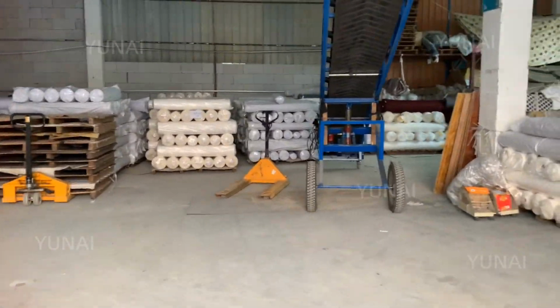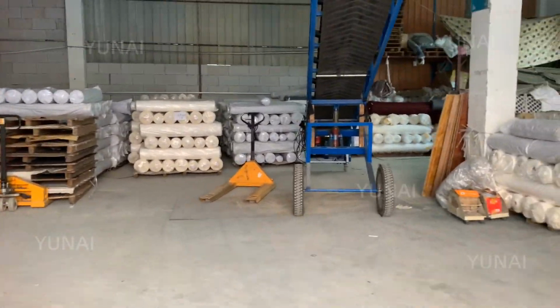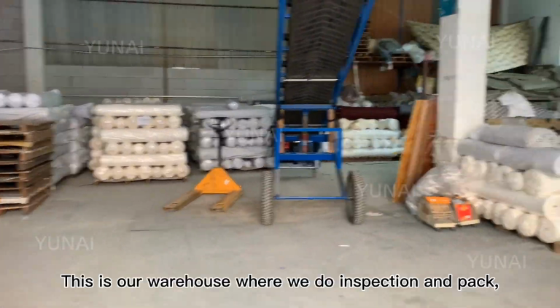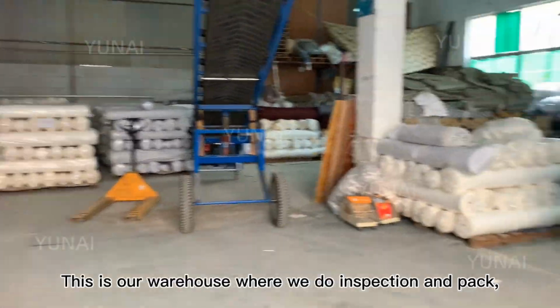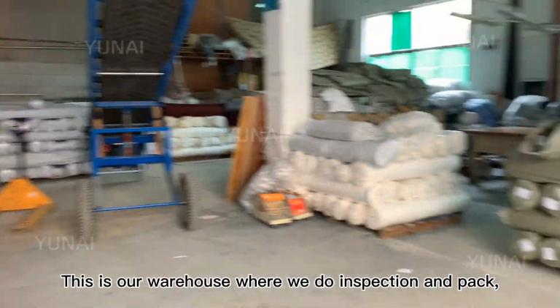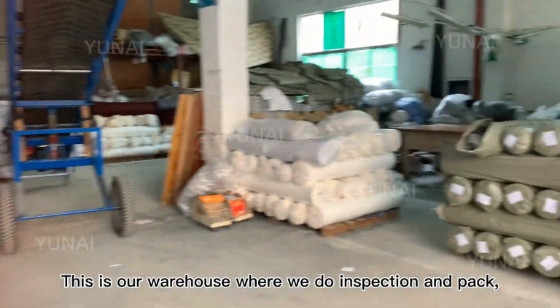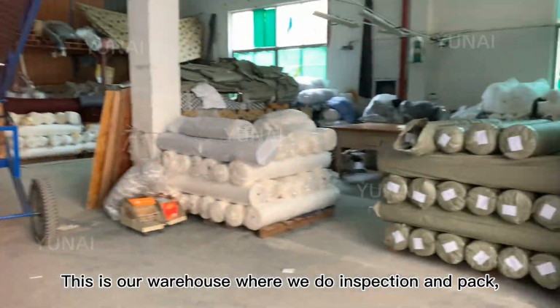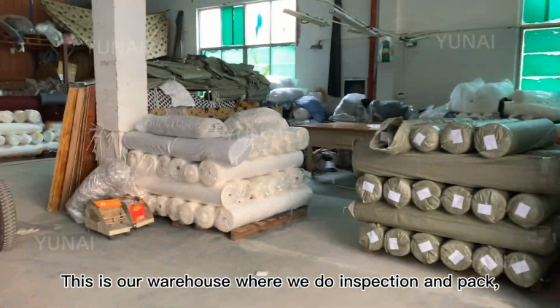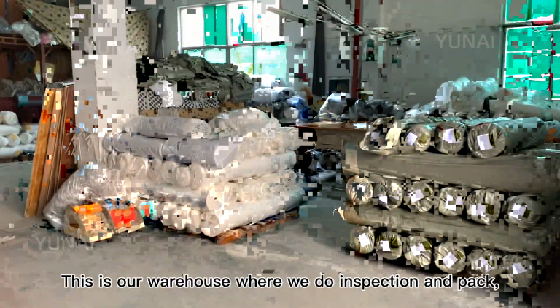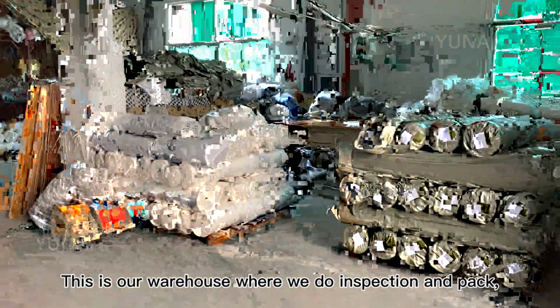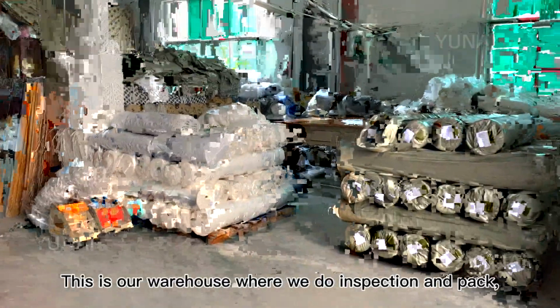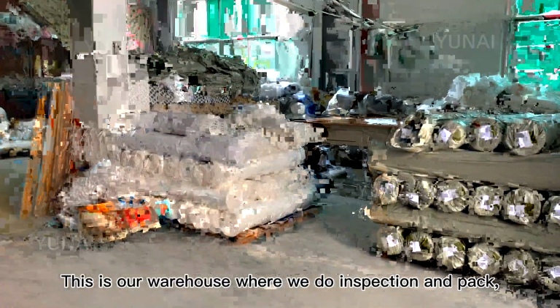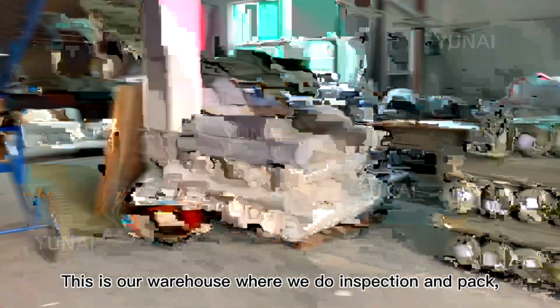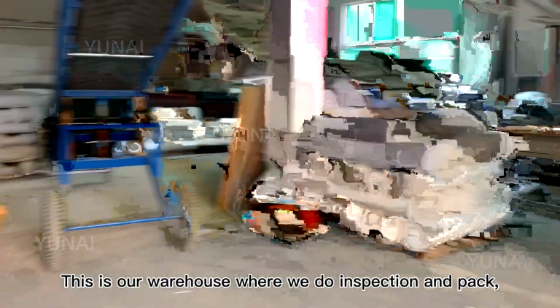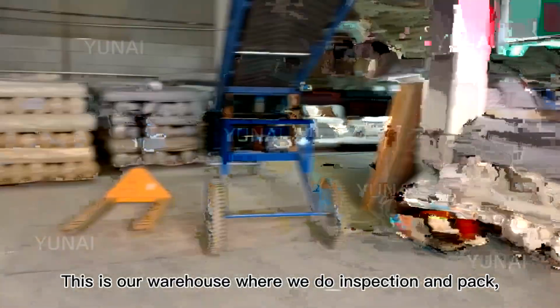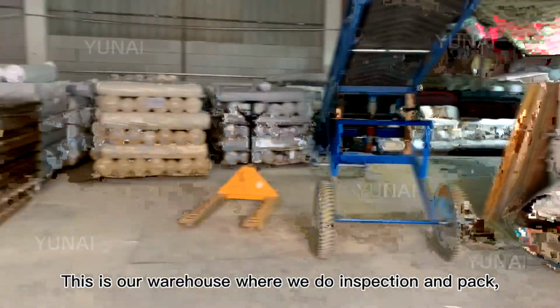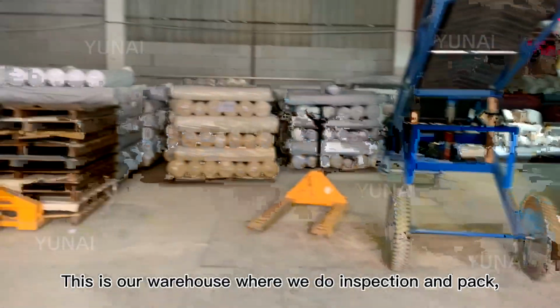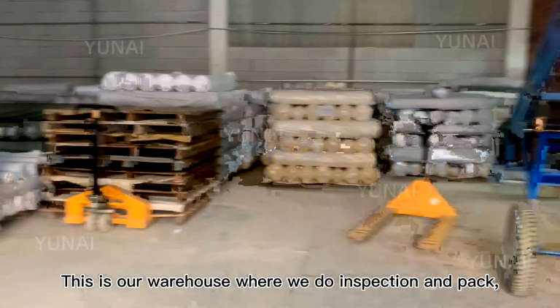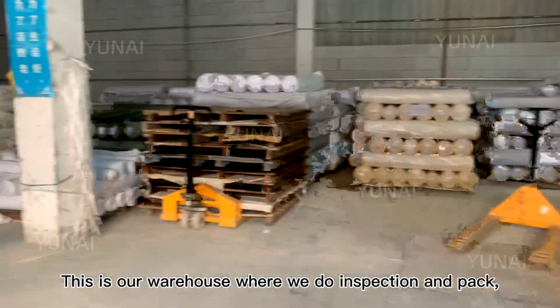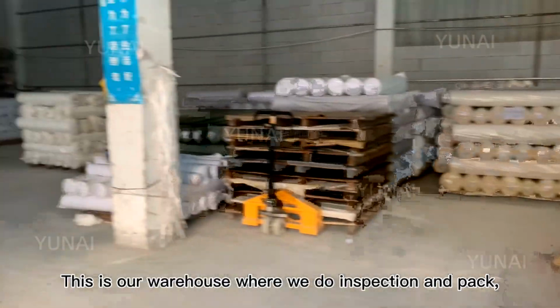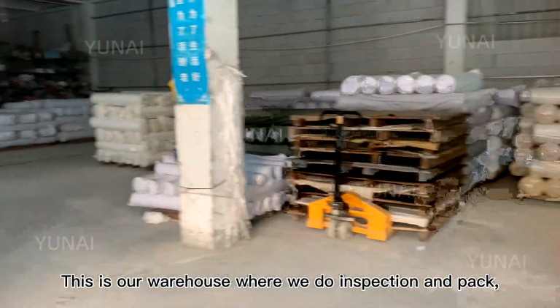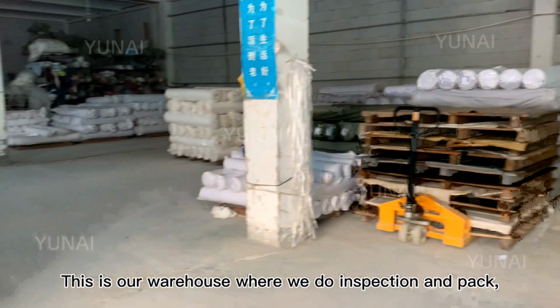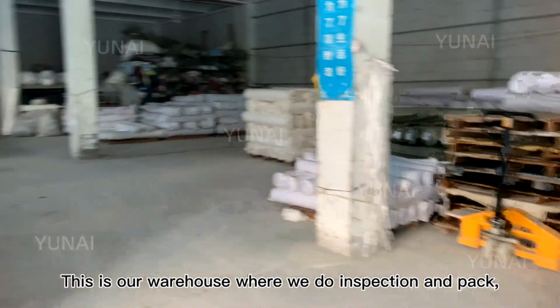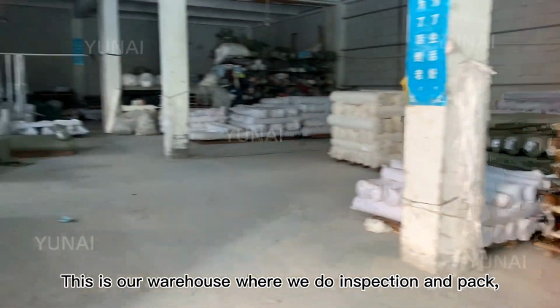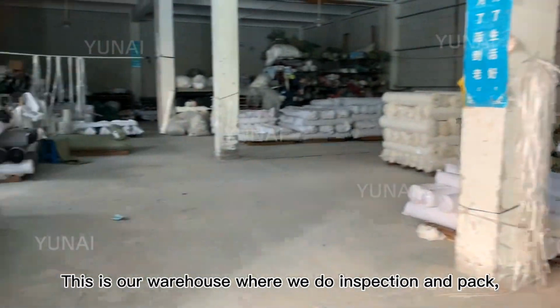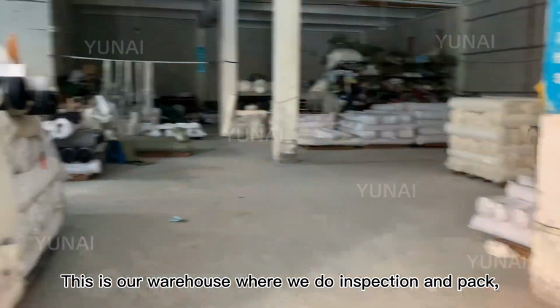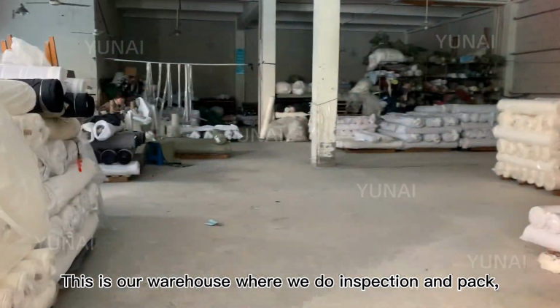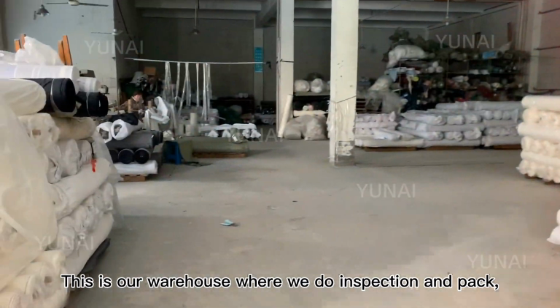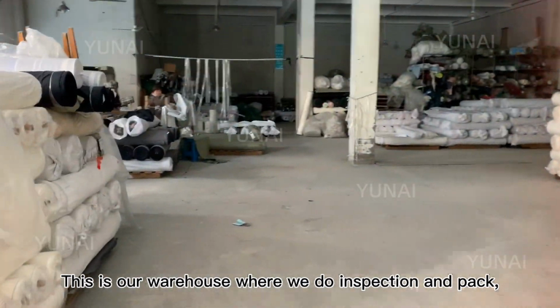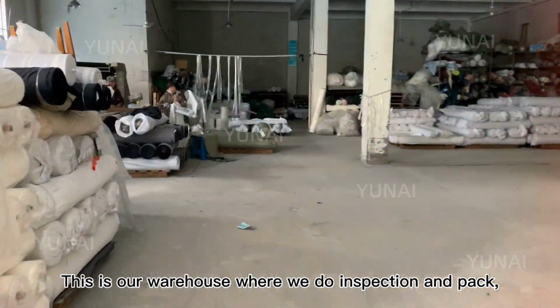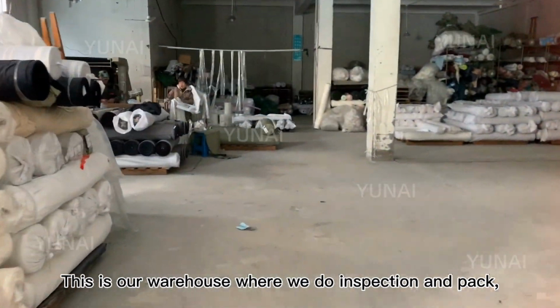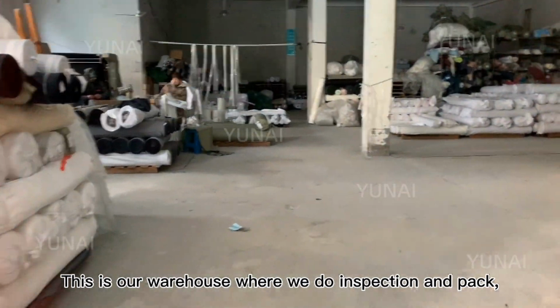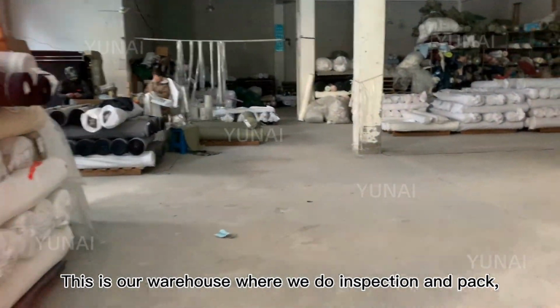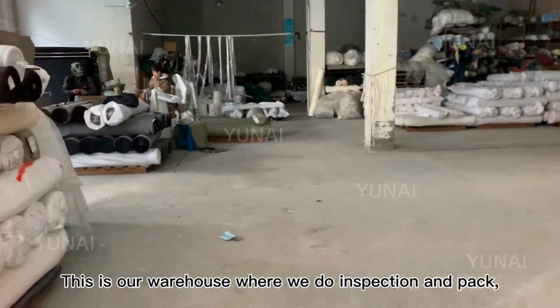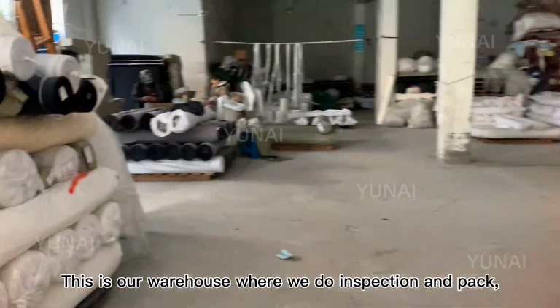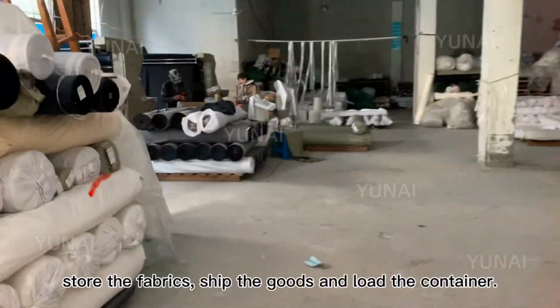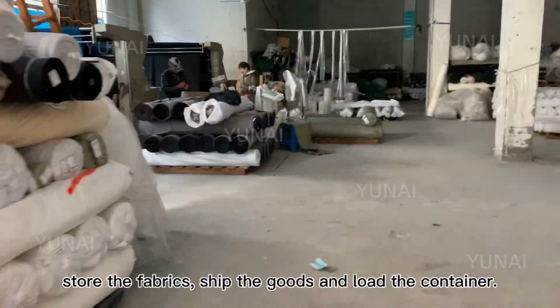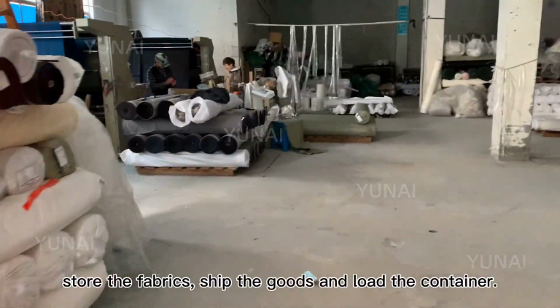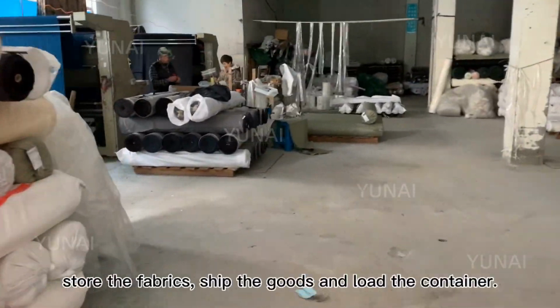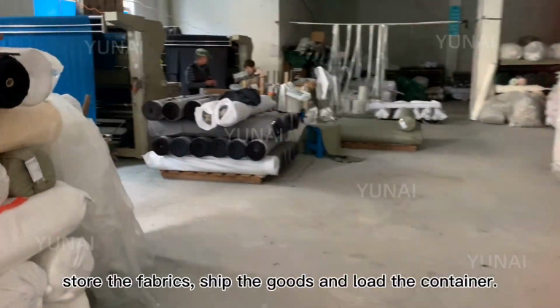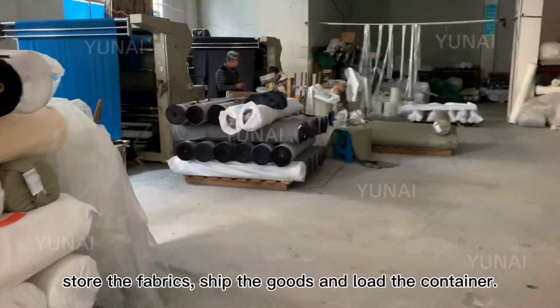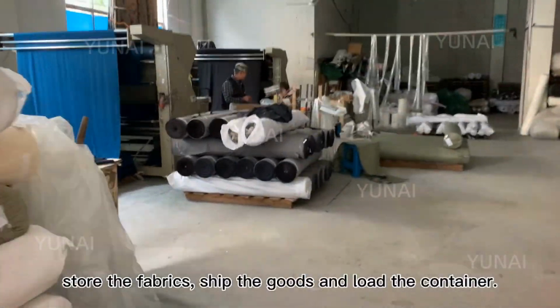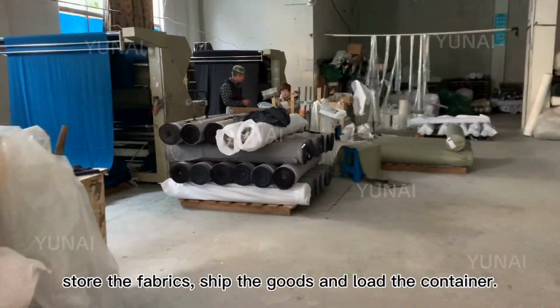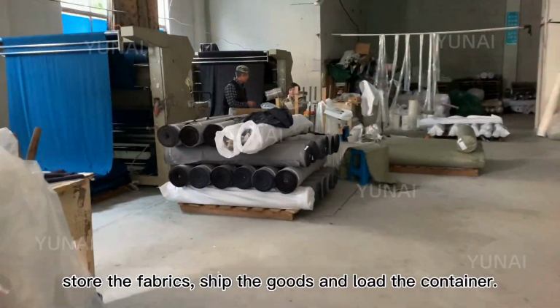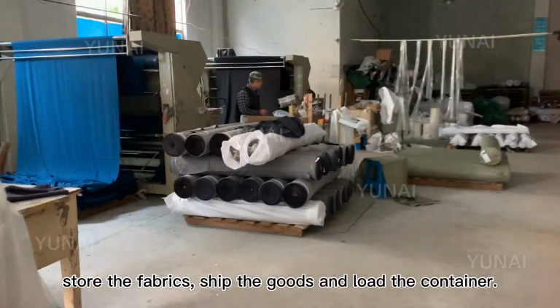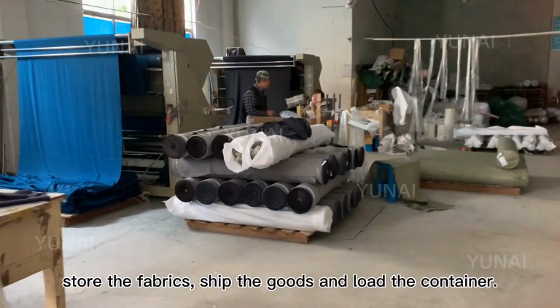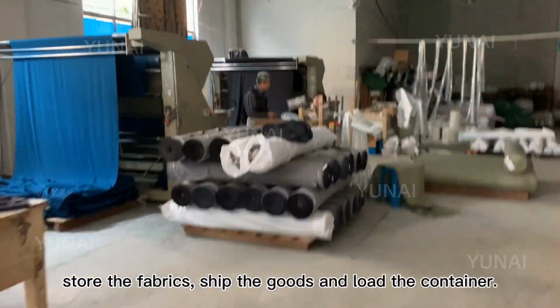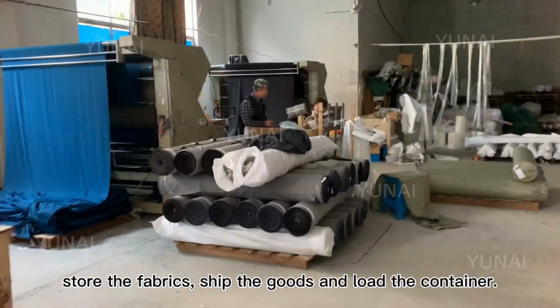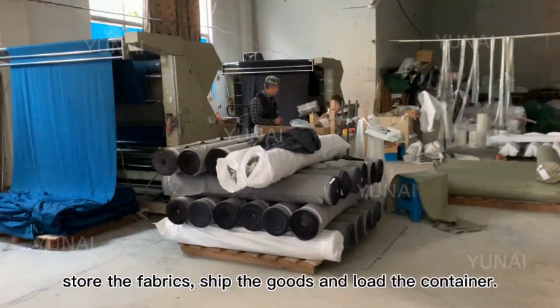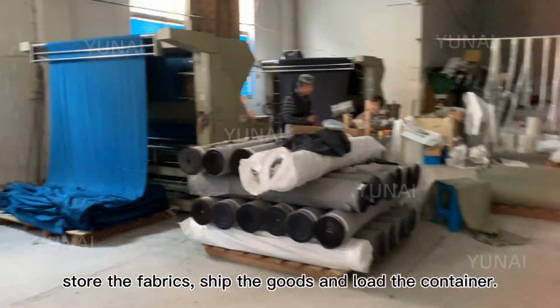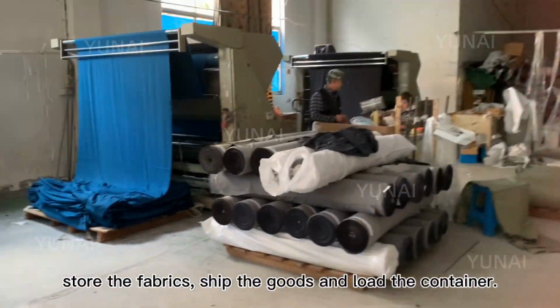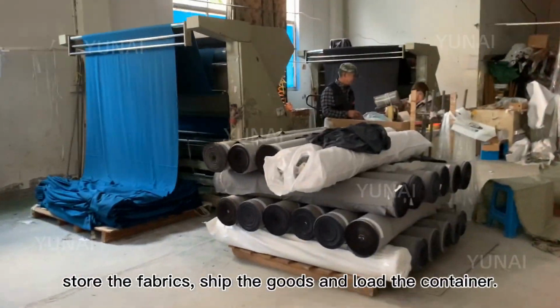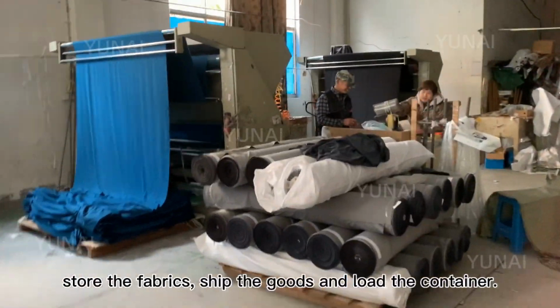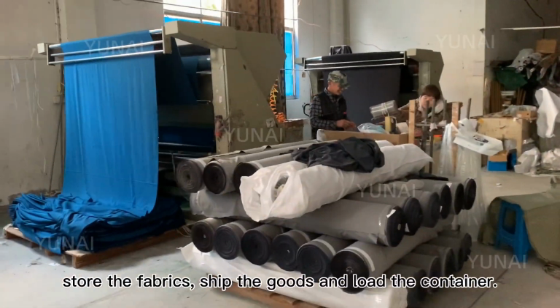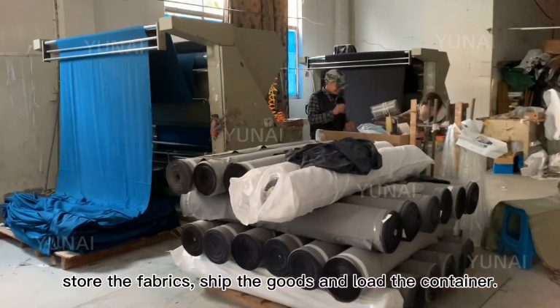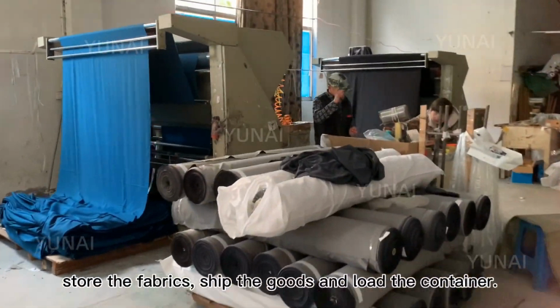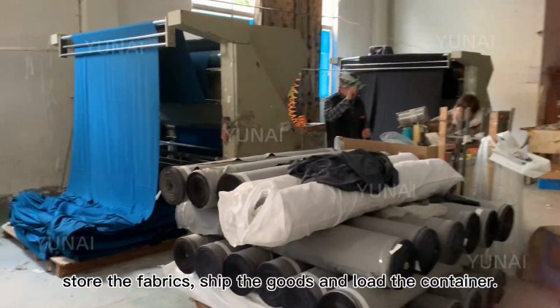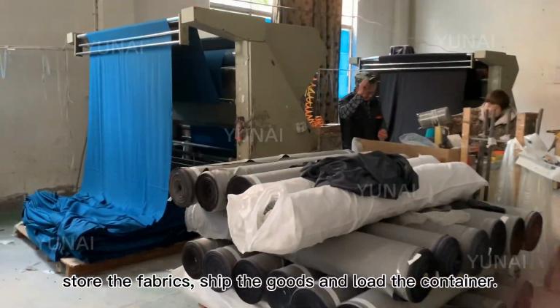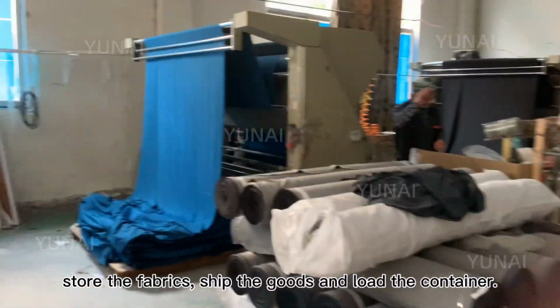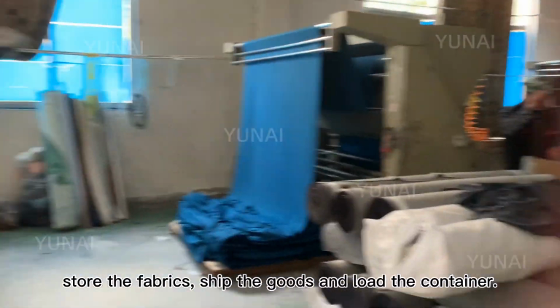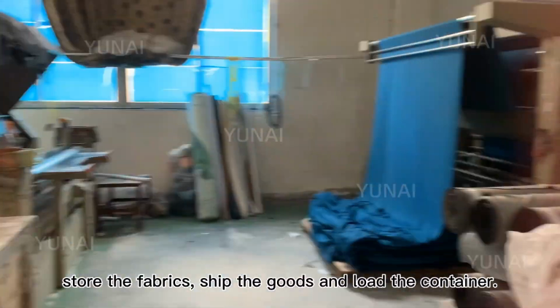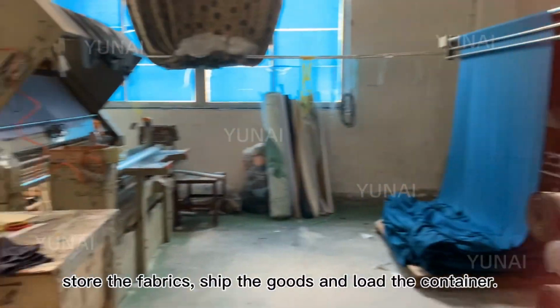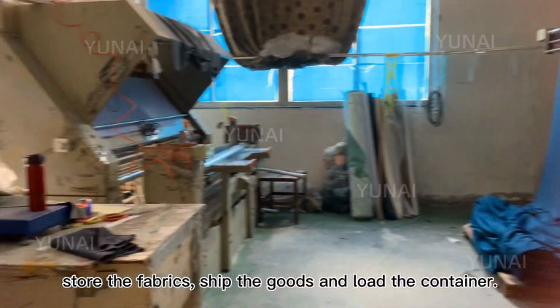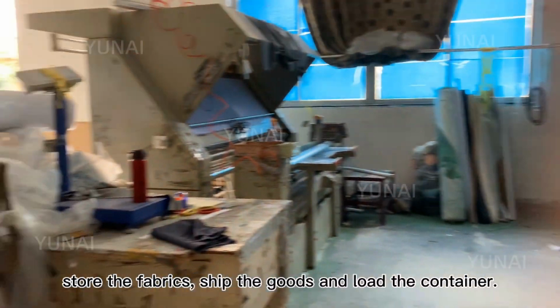This is our warehouse where we do inspection and pack, store the fabrics, ship the goods and load the container.